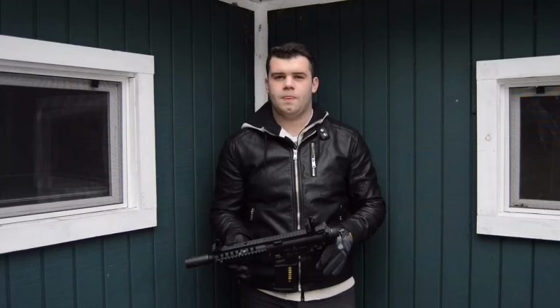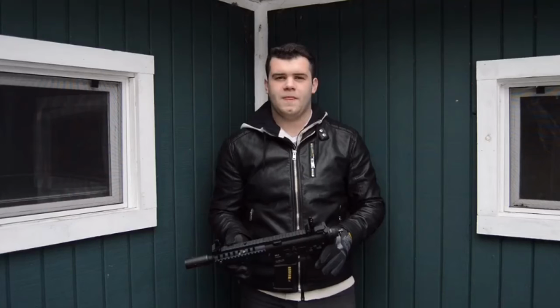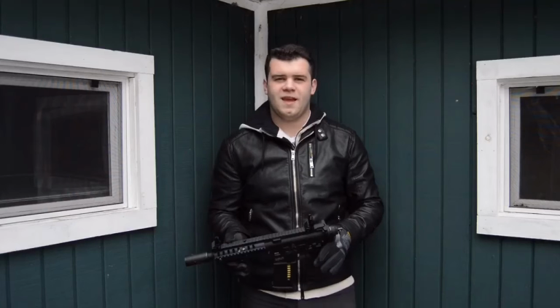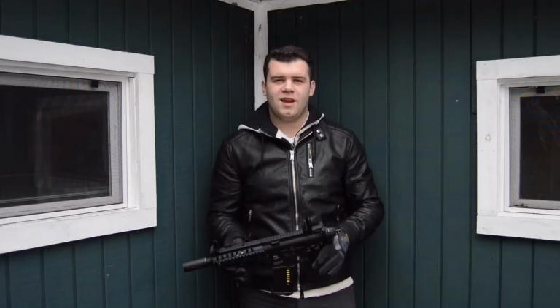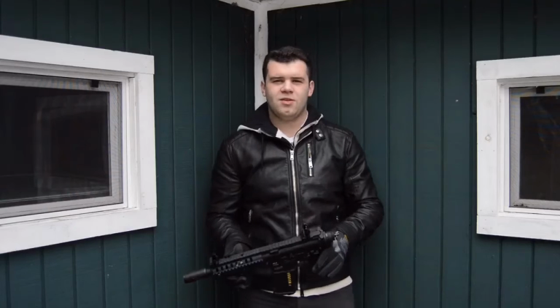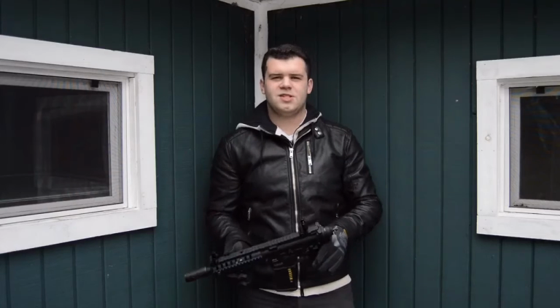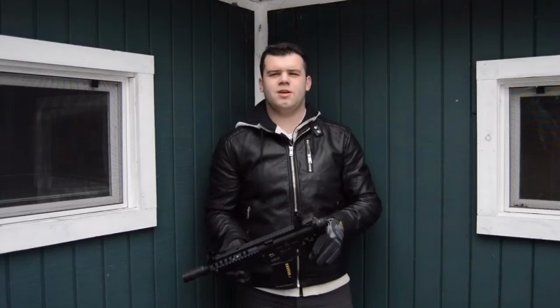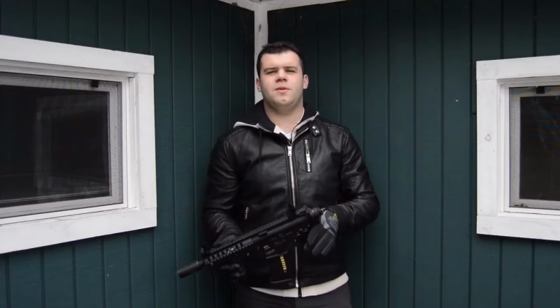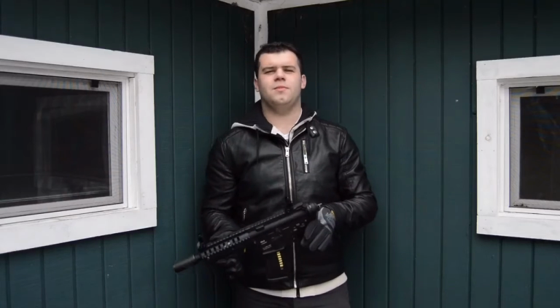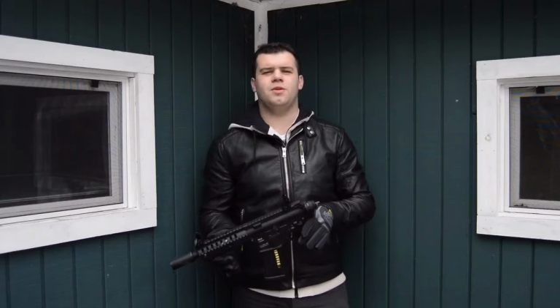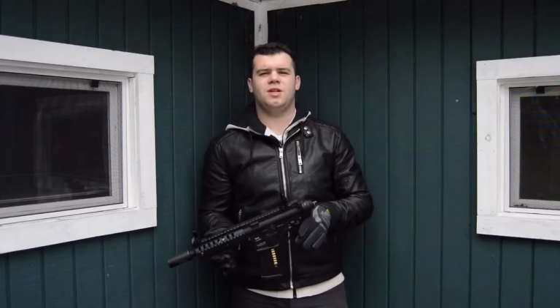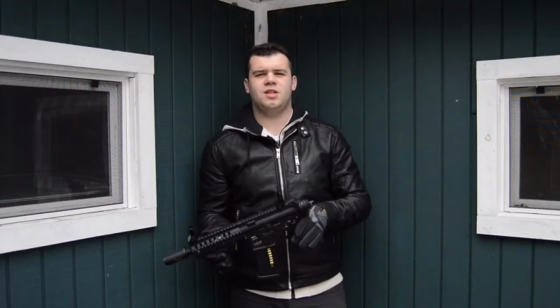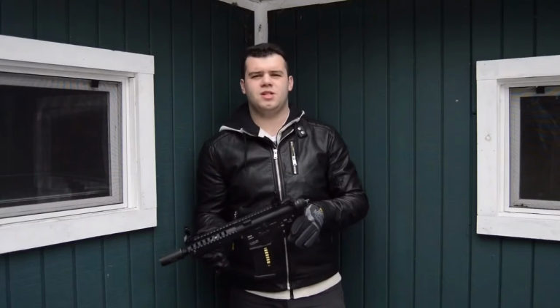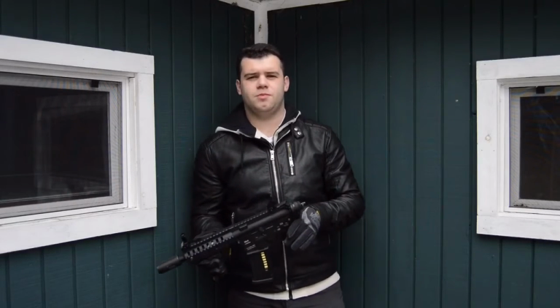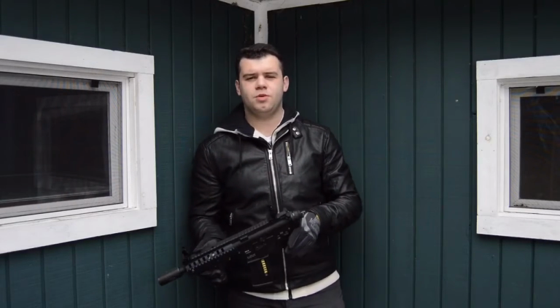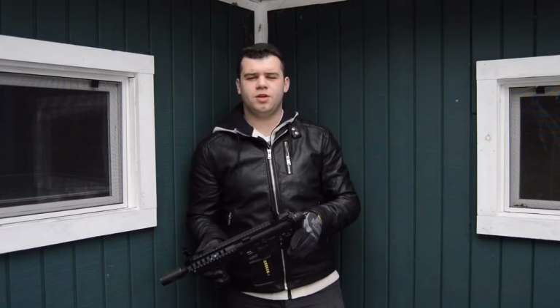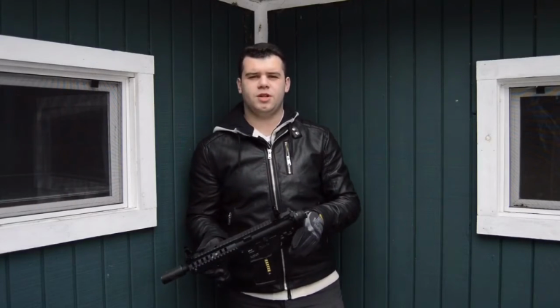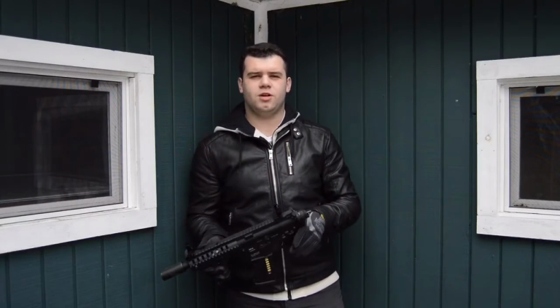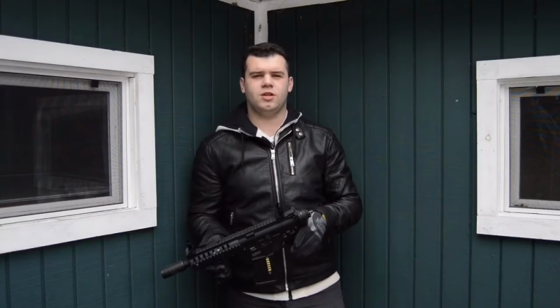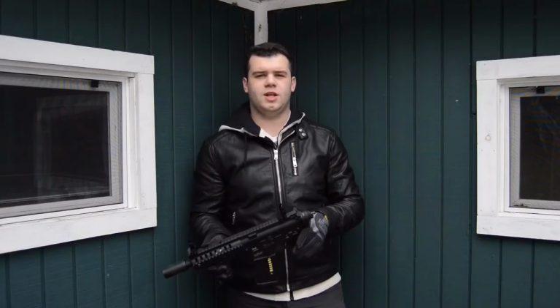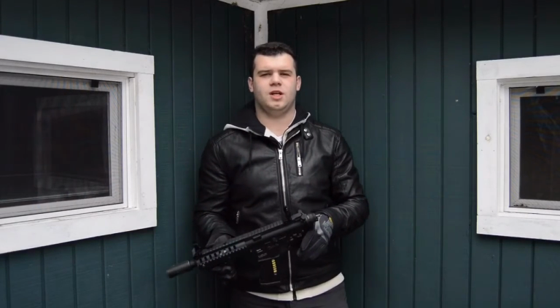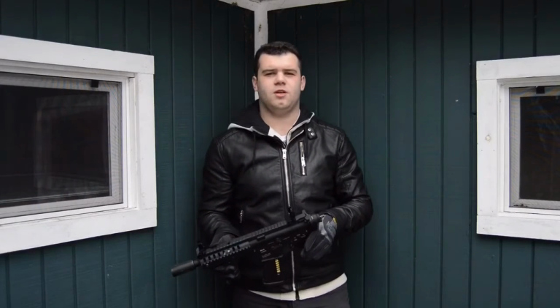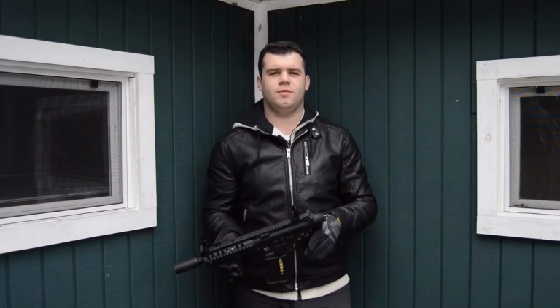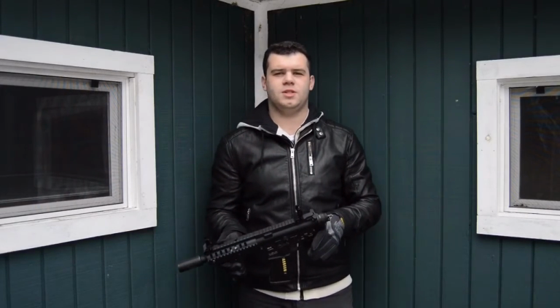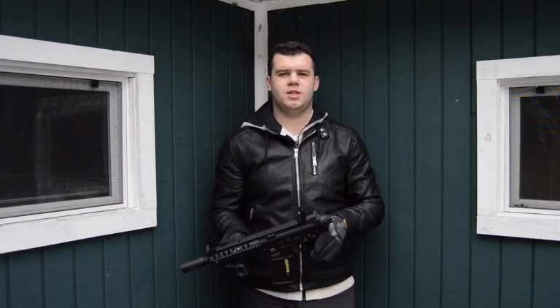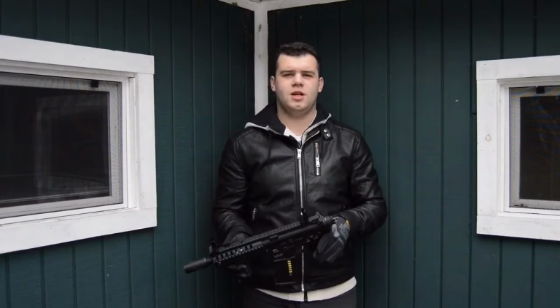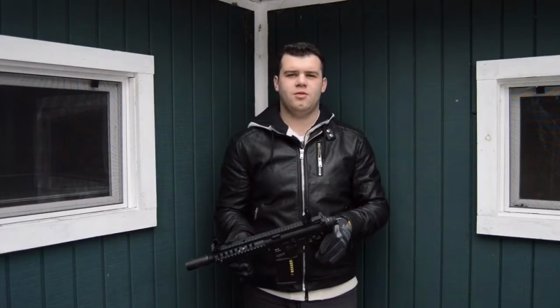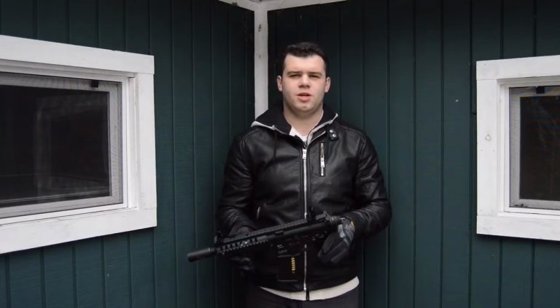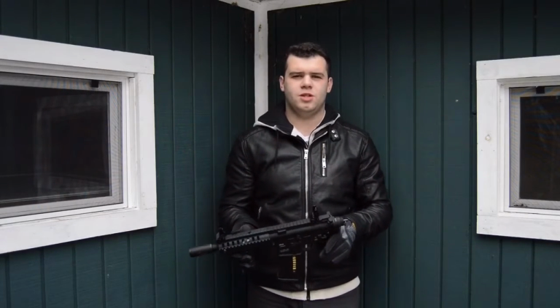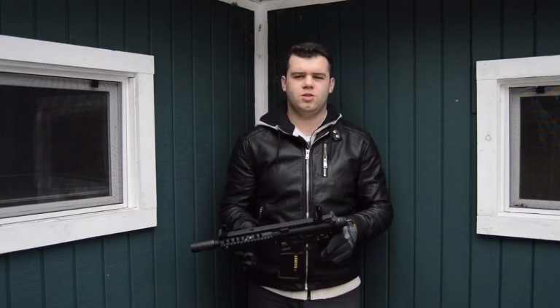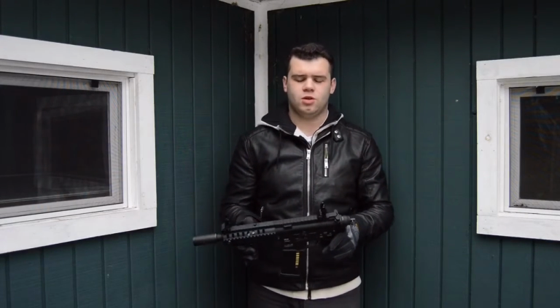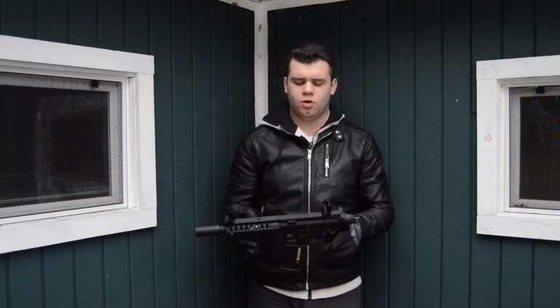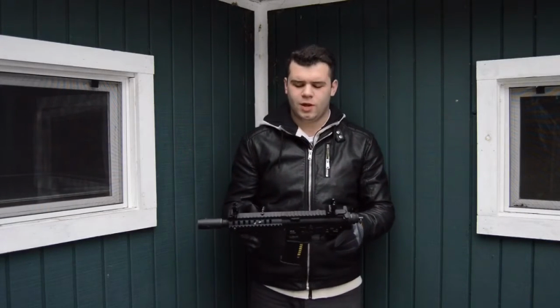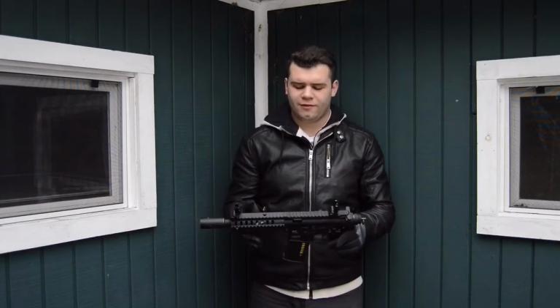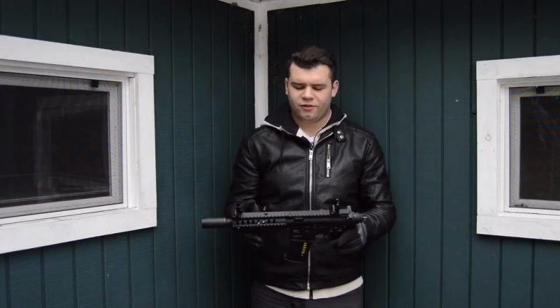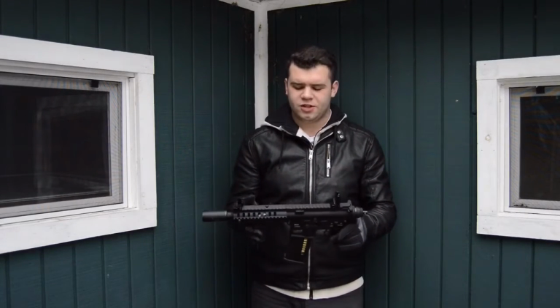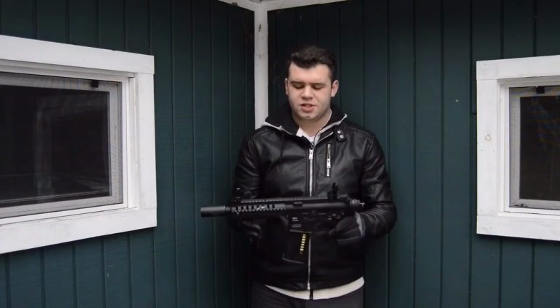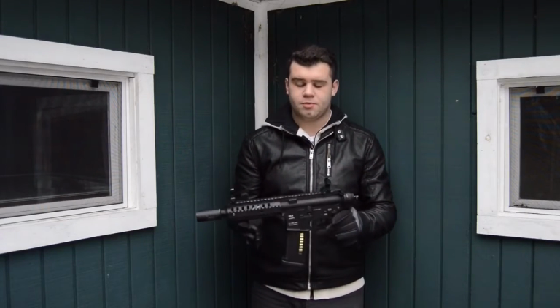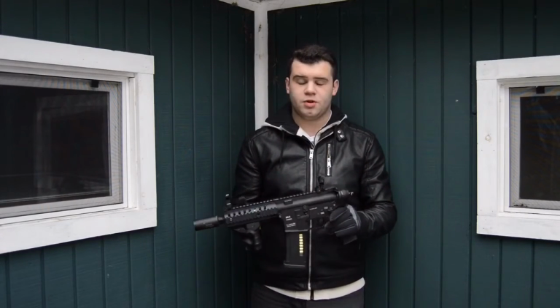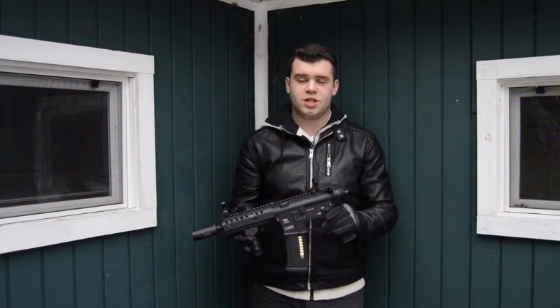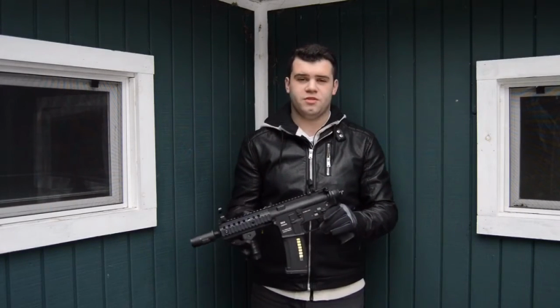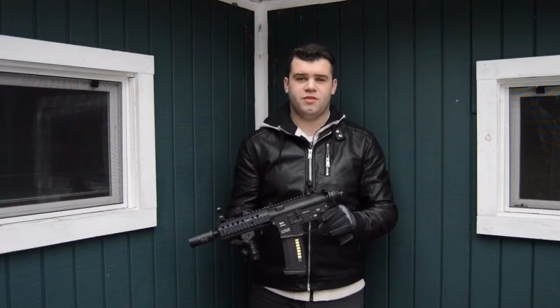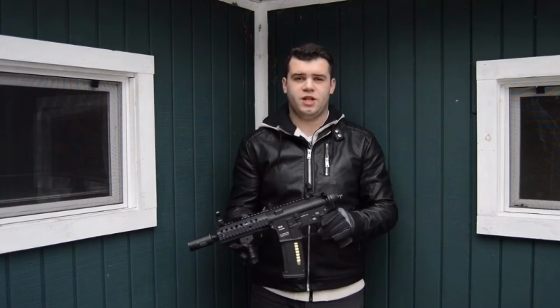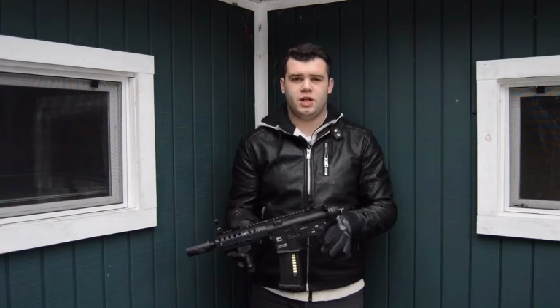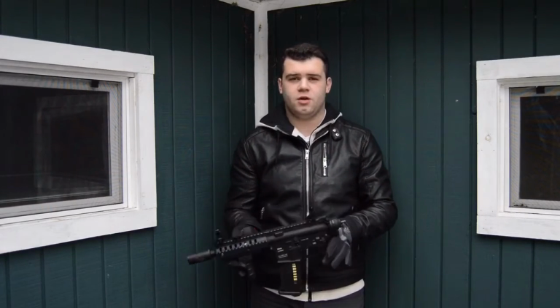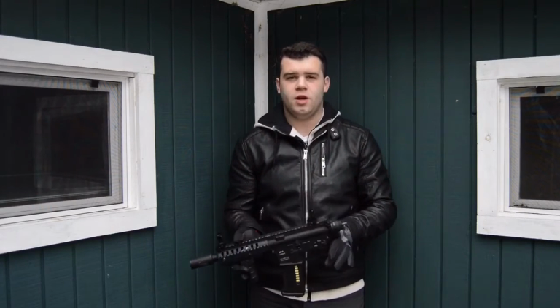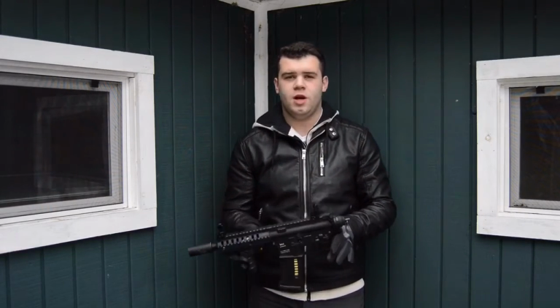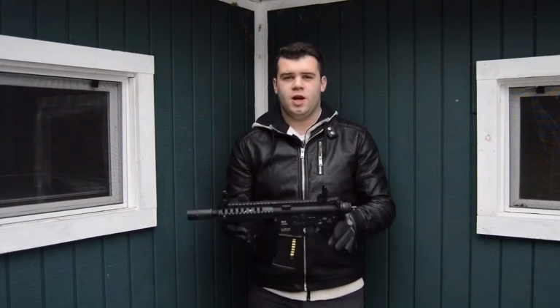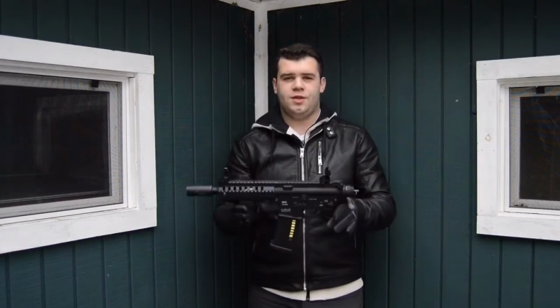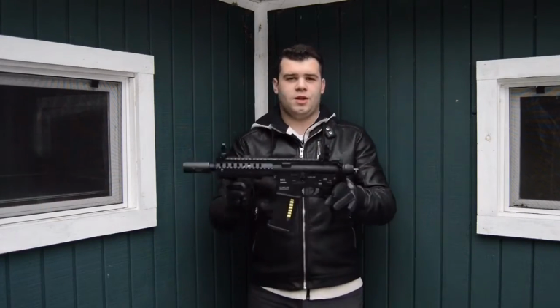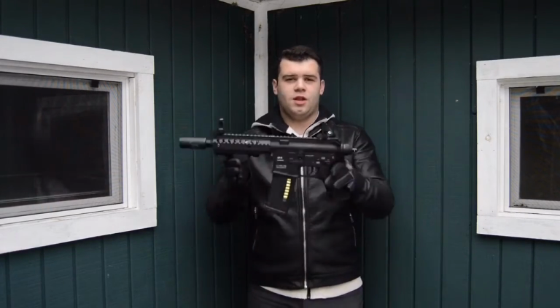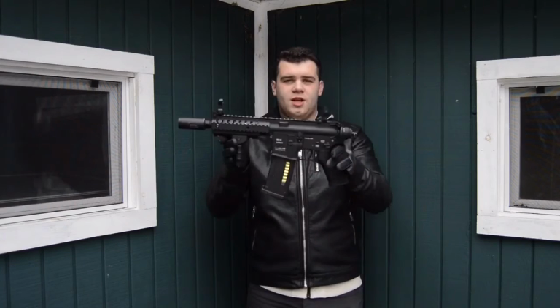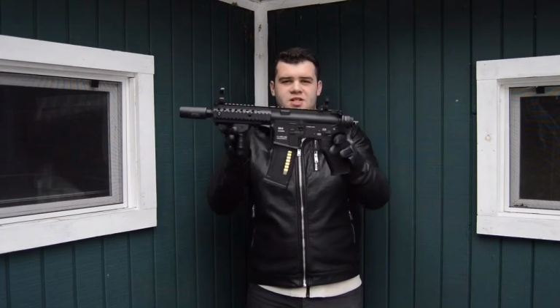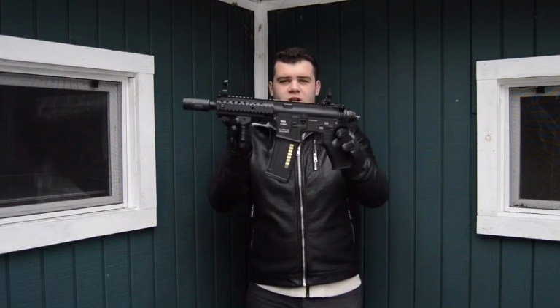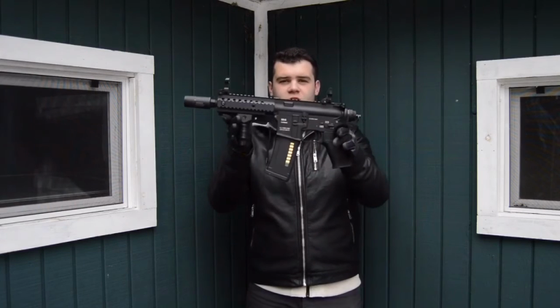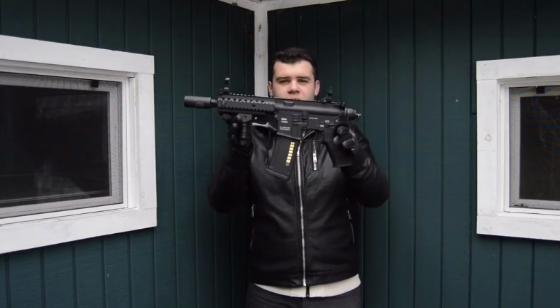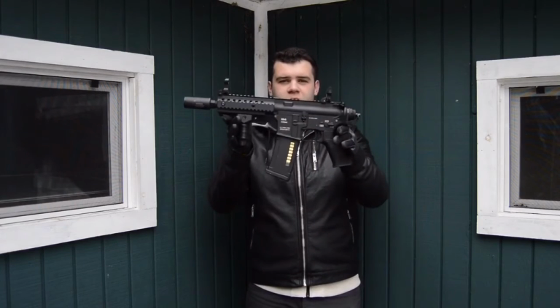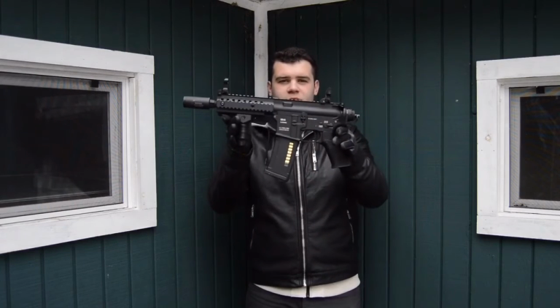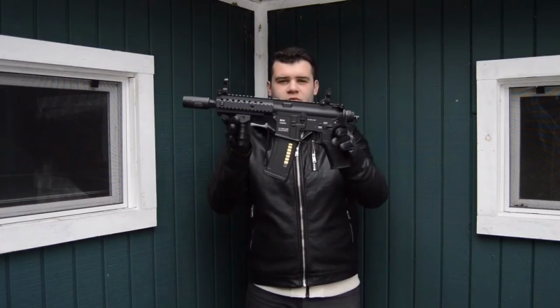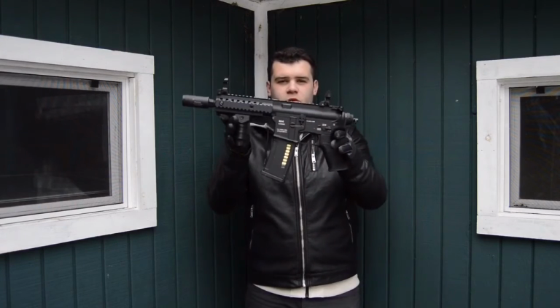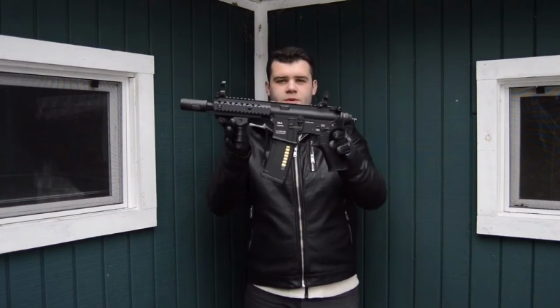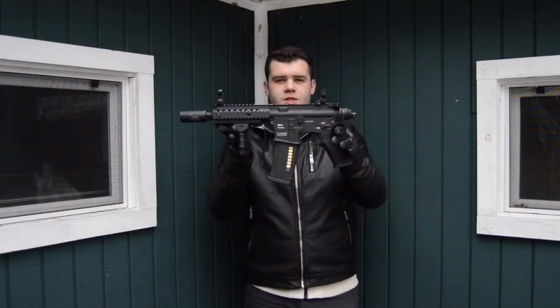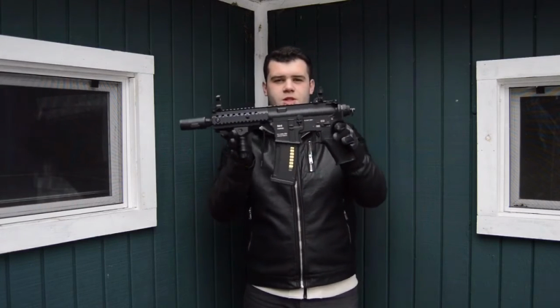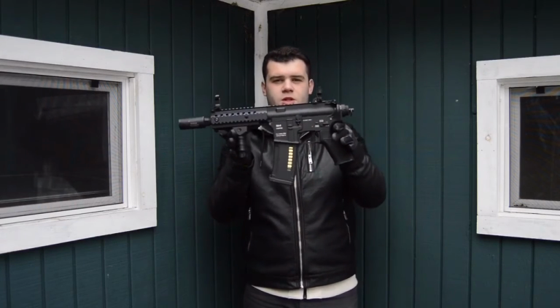Hey, what's up people? It is brutally cold out here, but today we're going to do a quick first impression video on the Classic Army M4 Pistol.